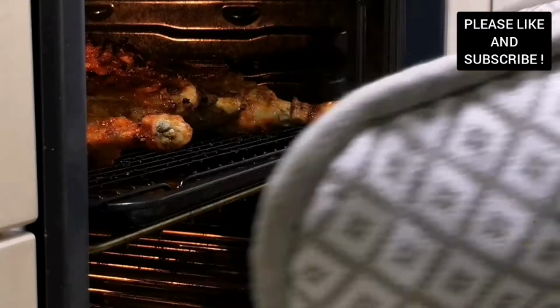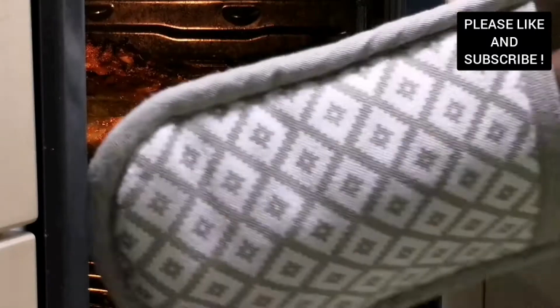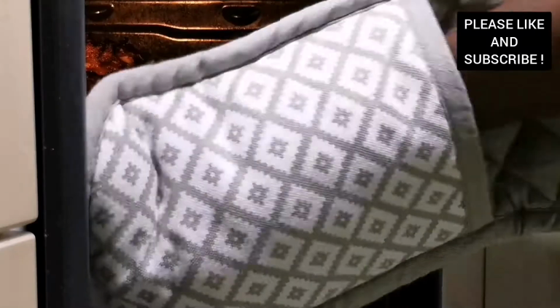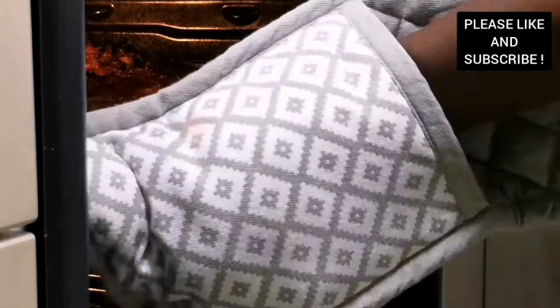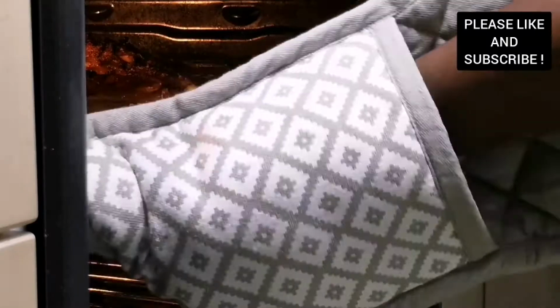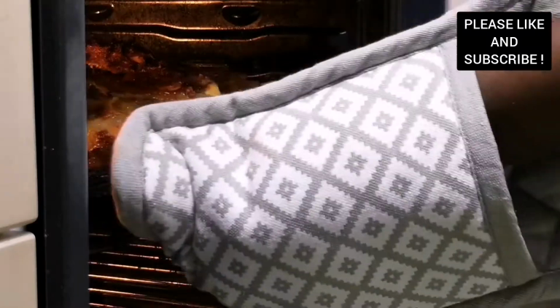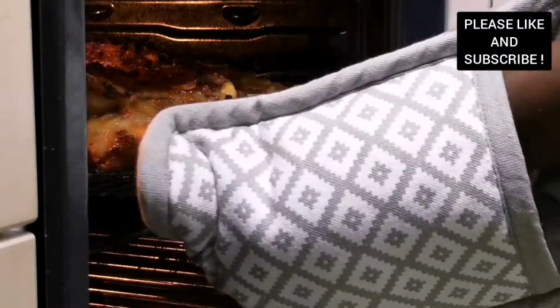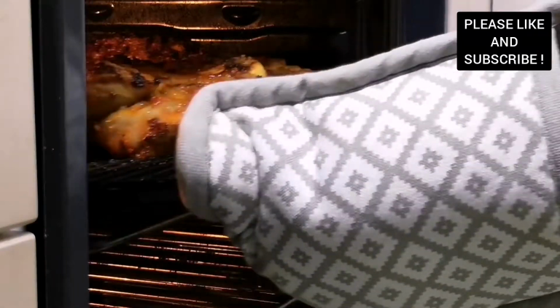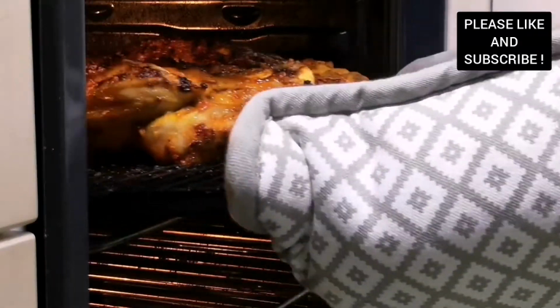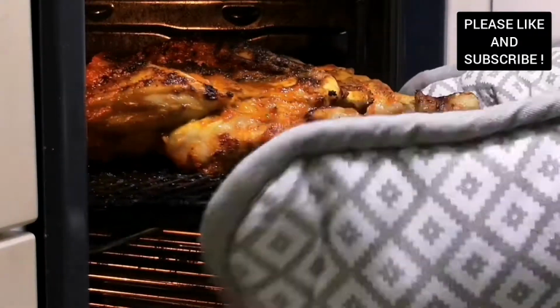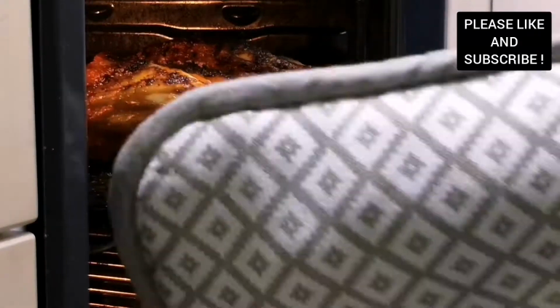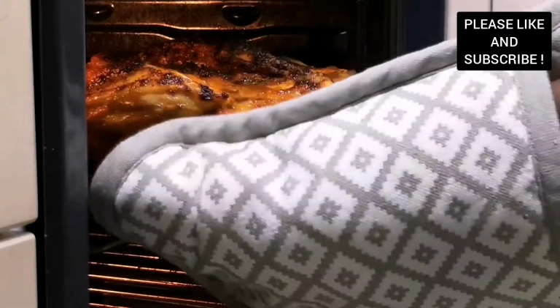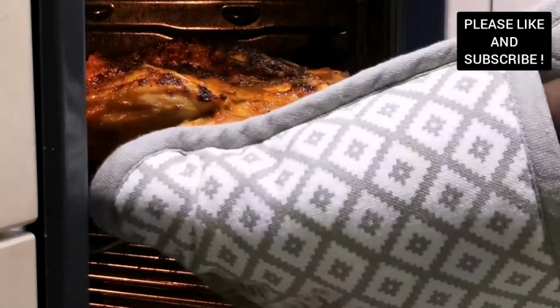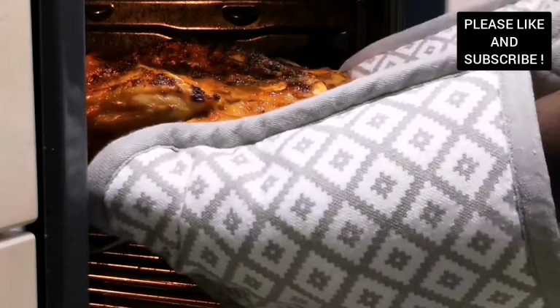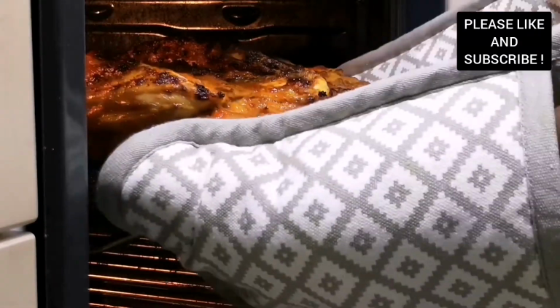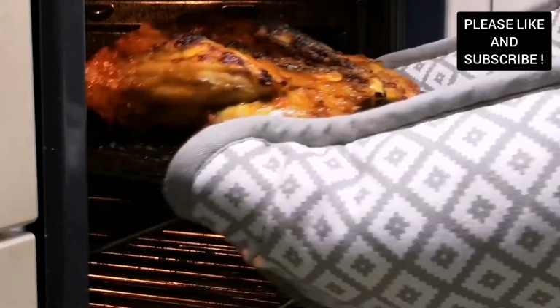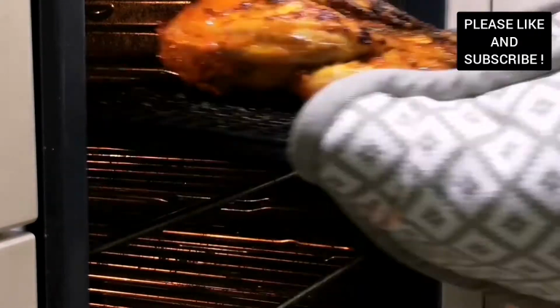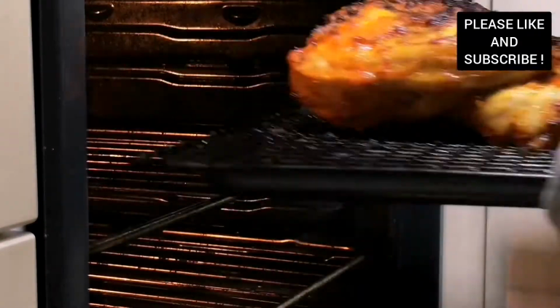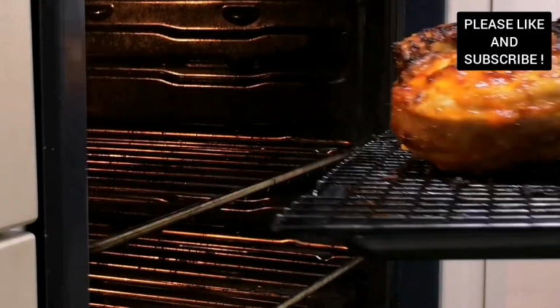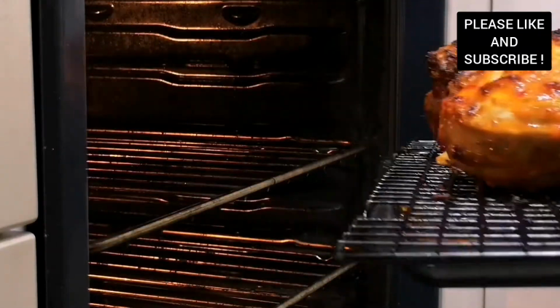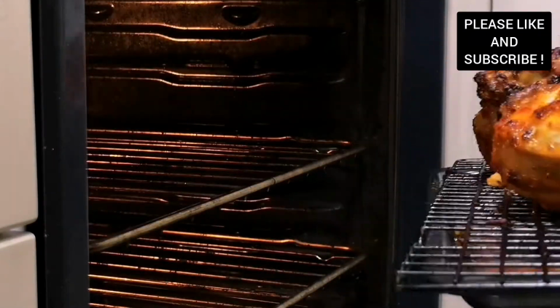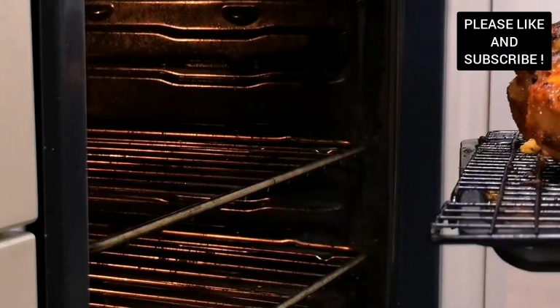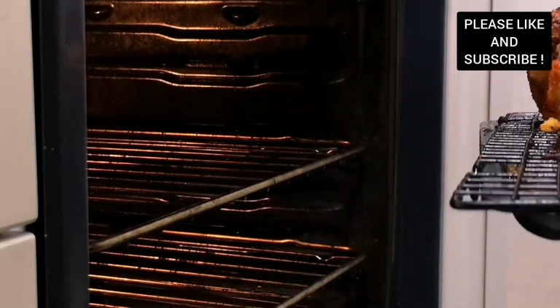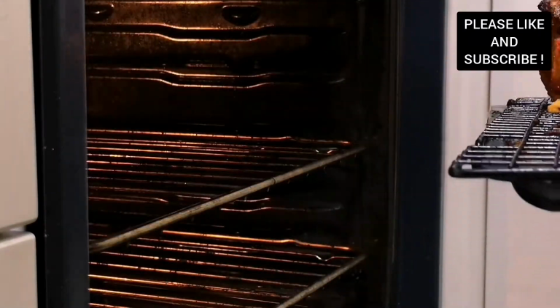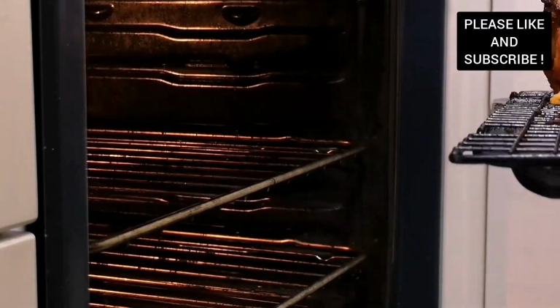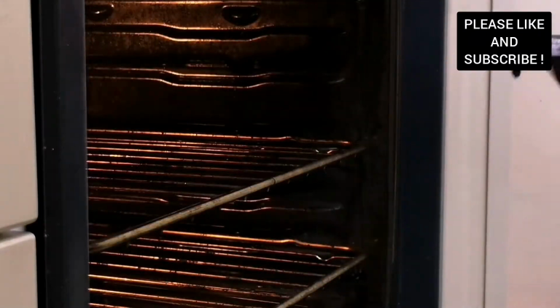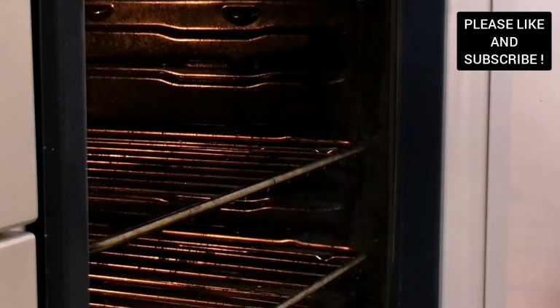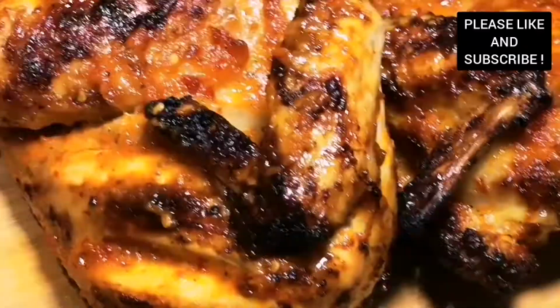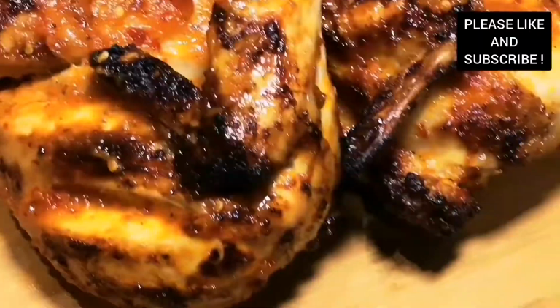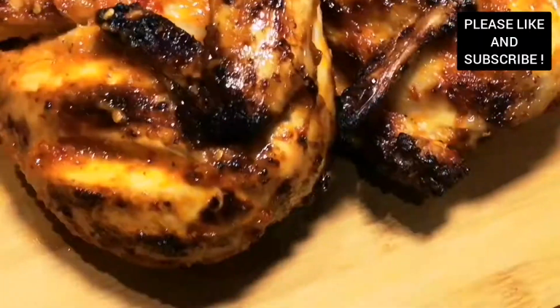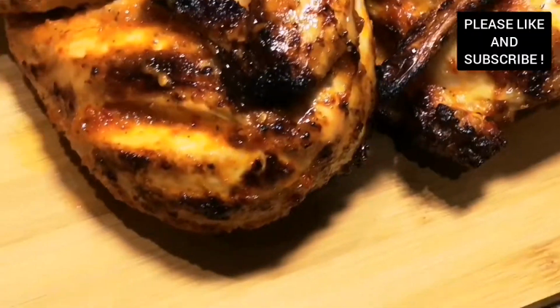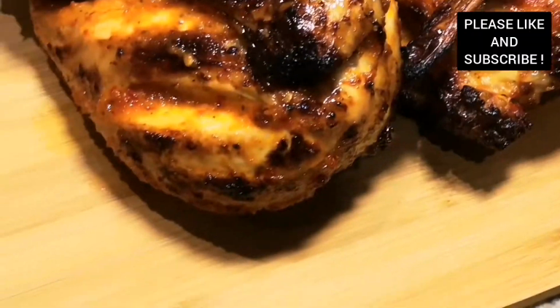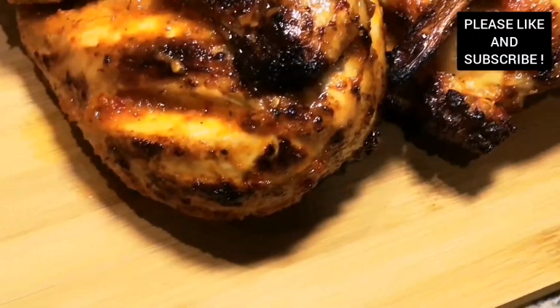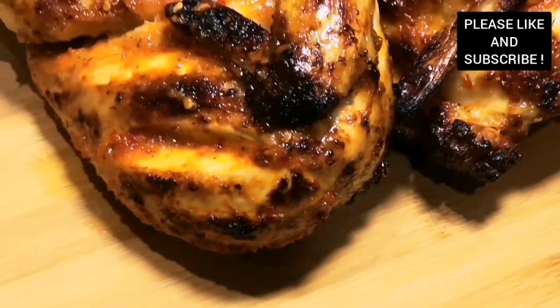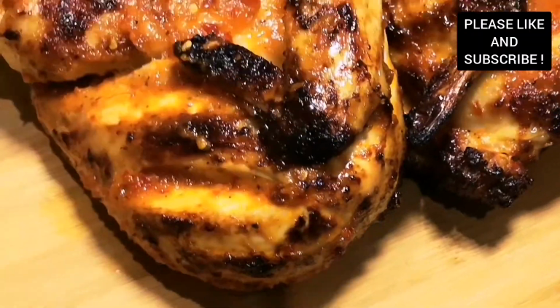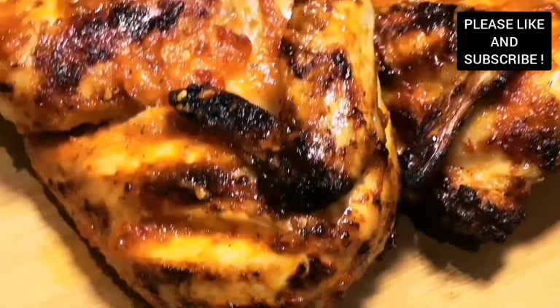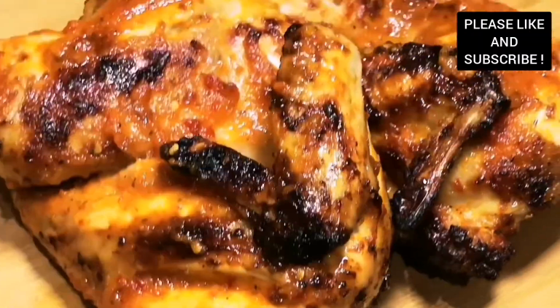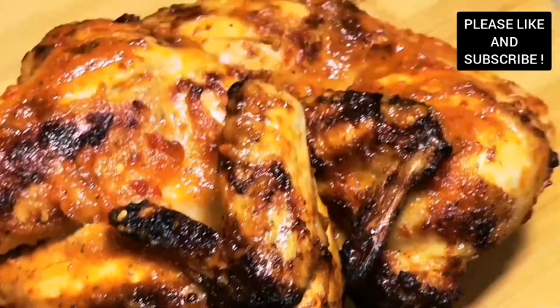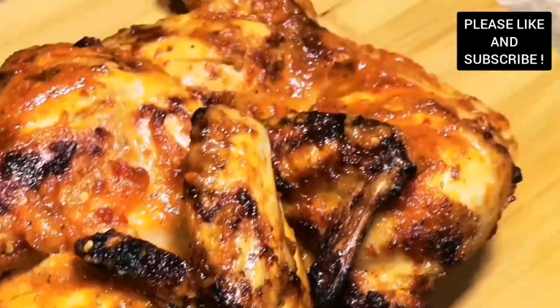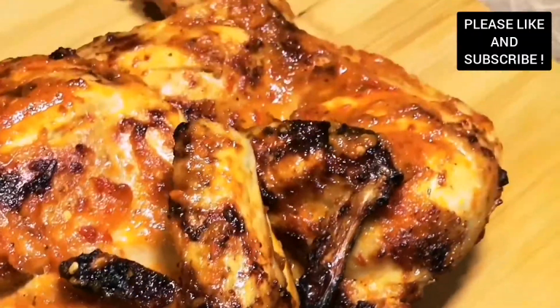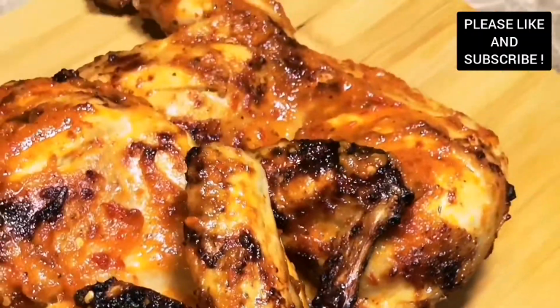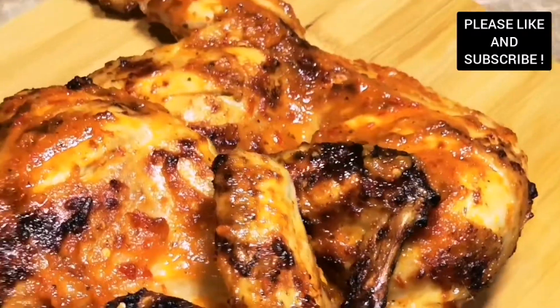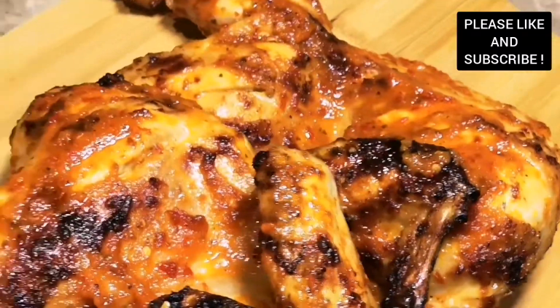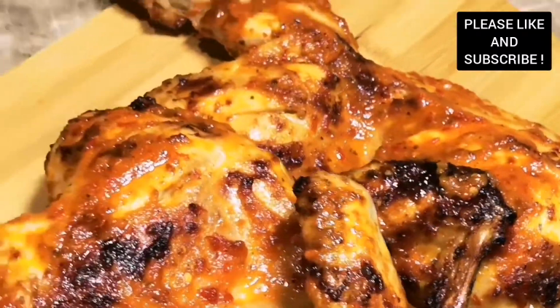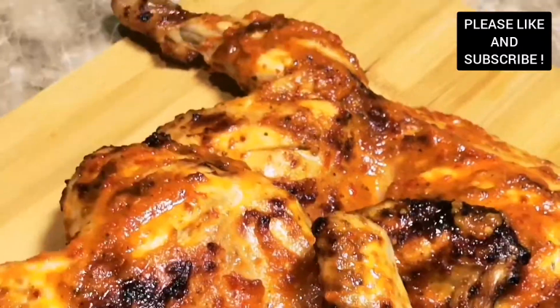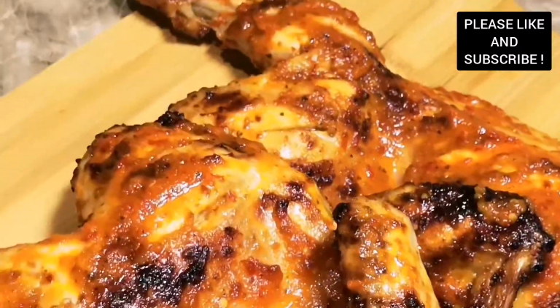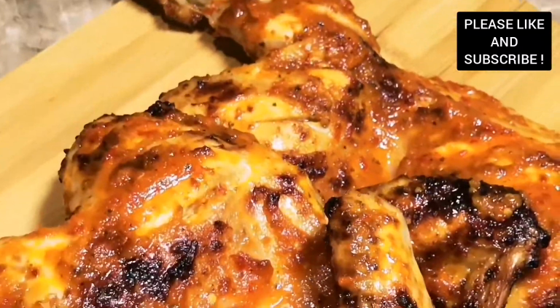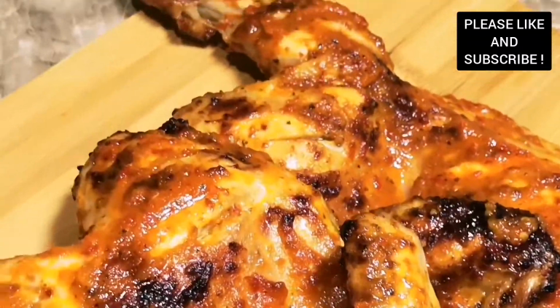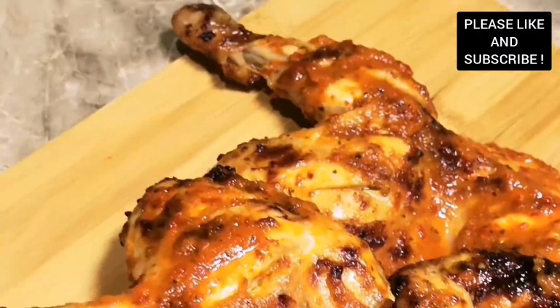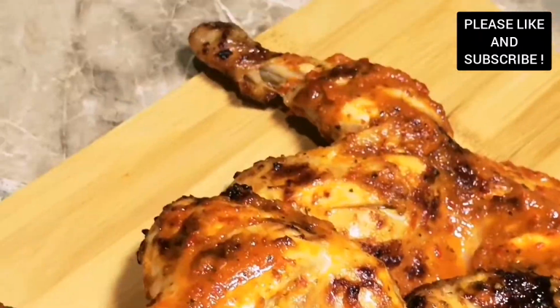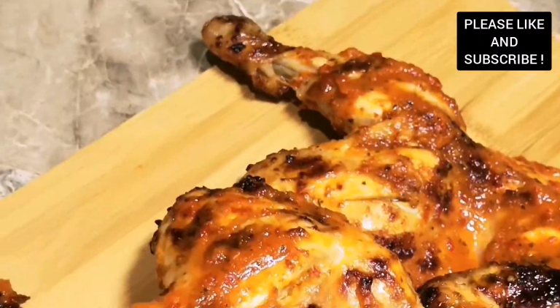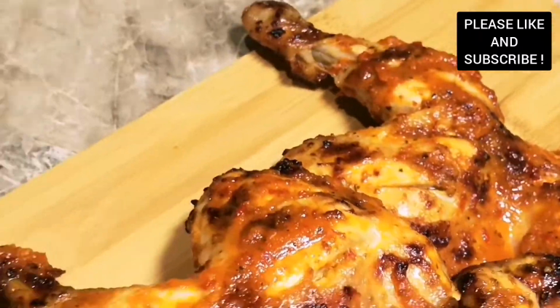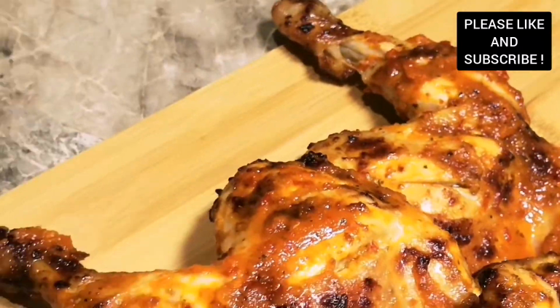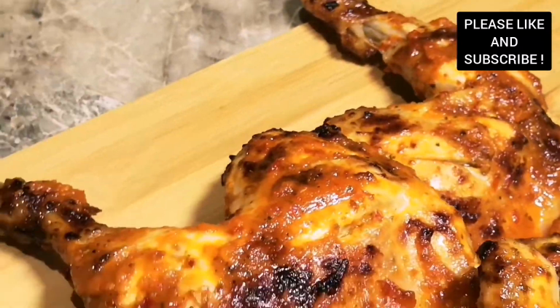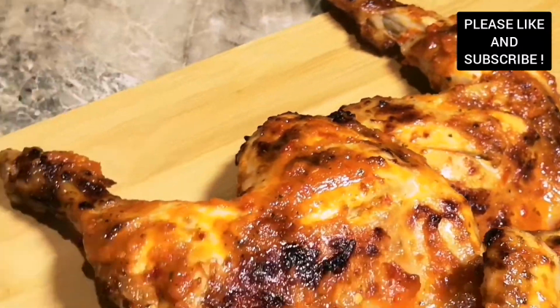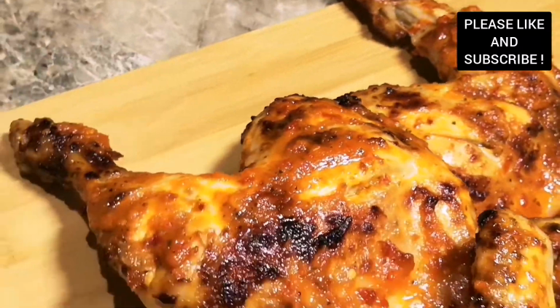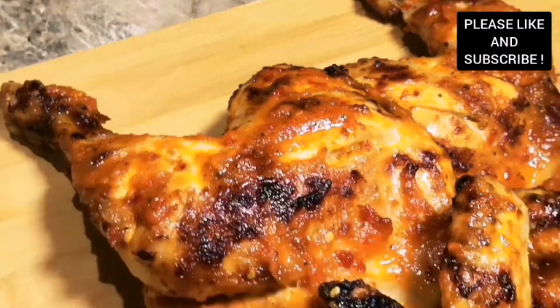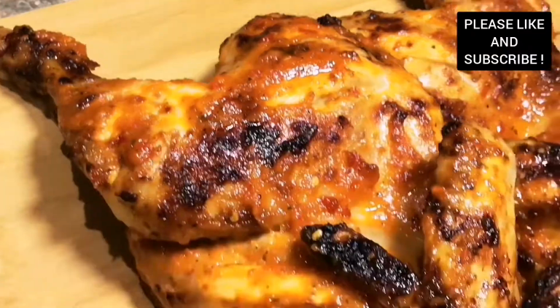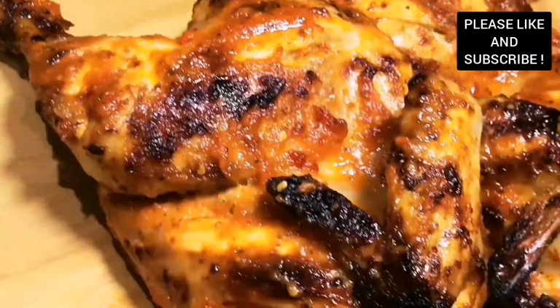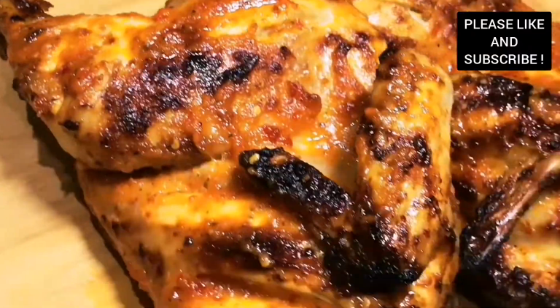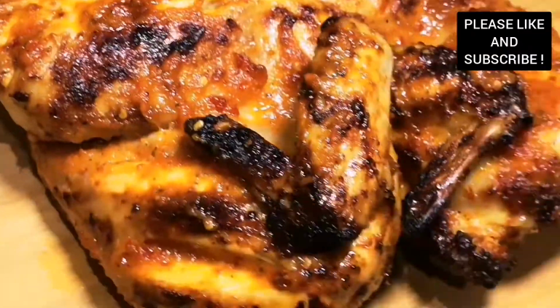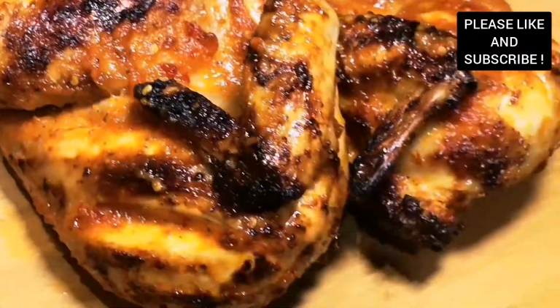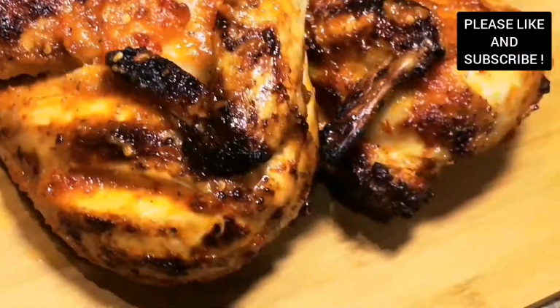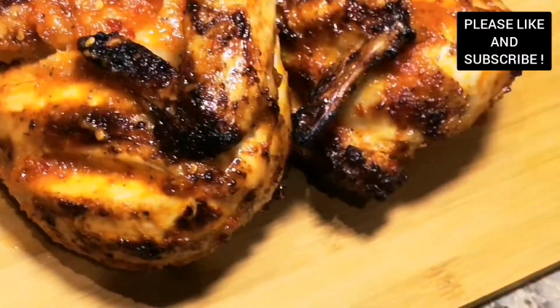Now our chicken is coming out of the oven and is ready. Thank you all, my lovely subscribers. Bye!